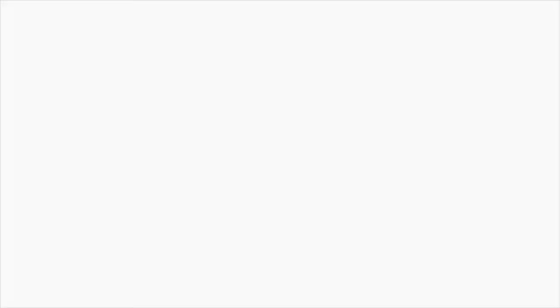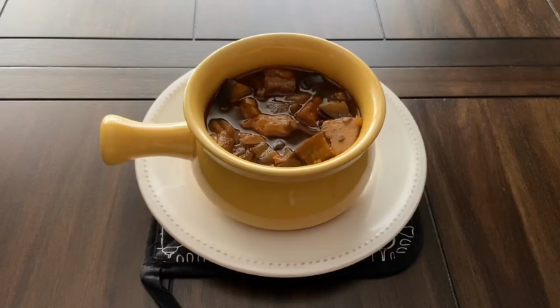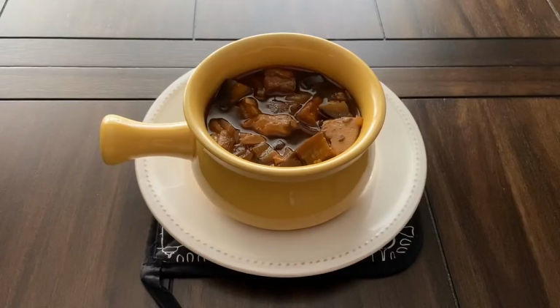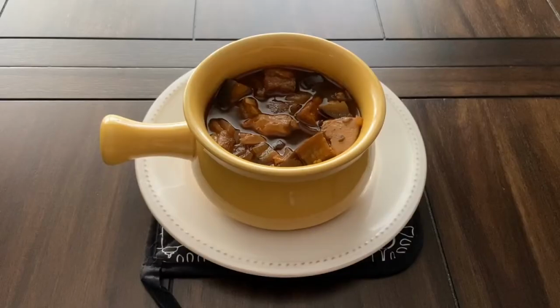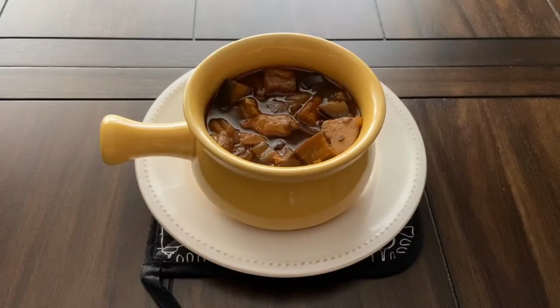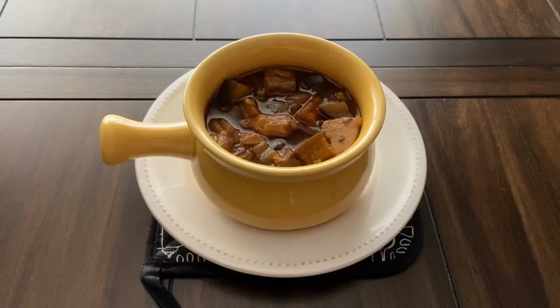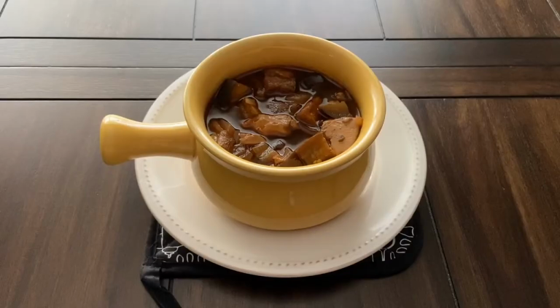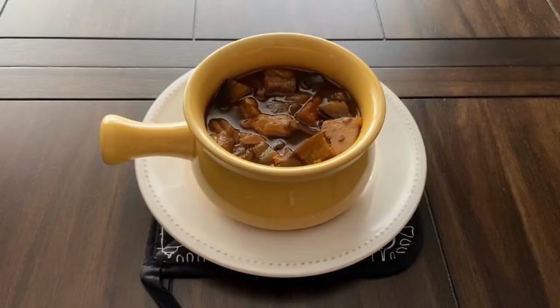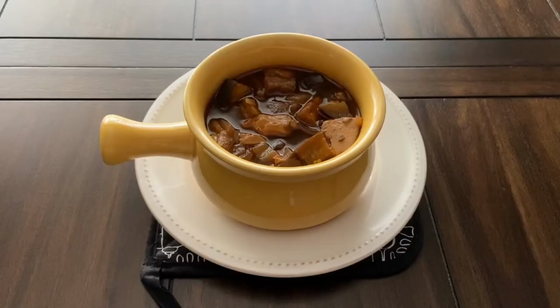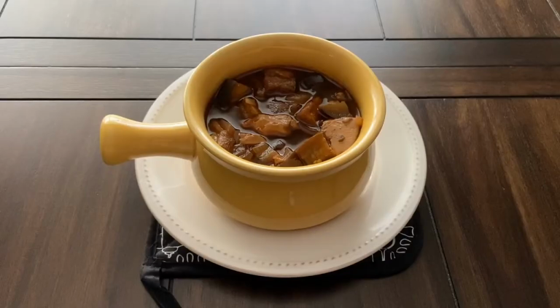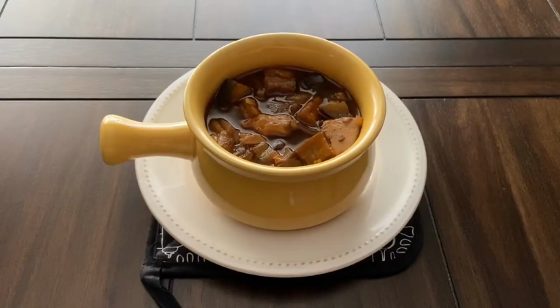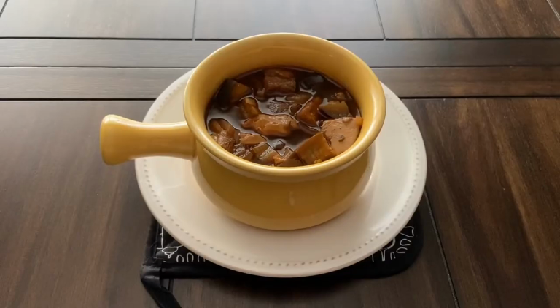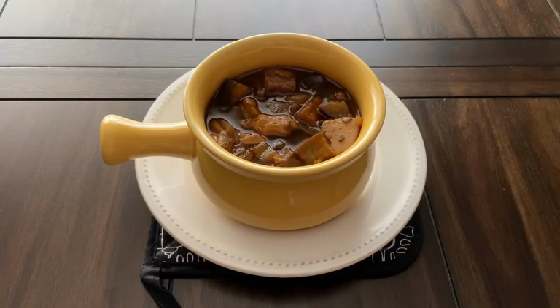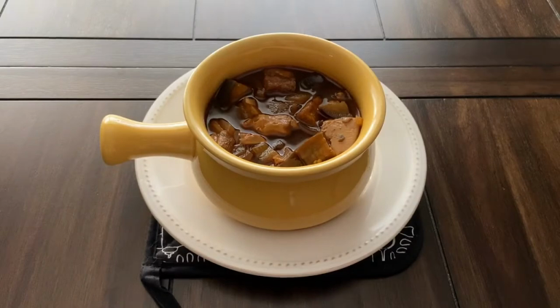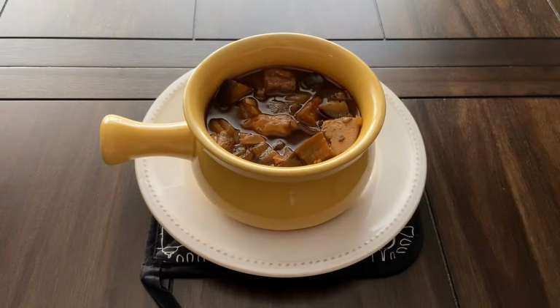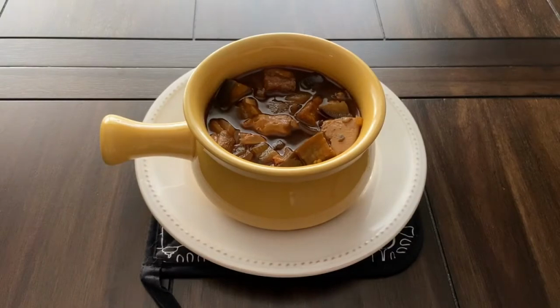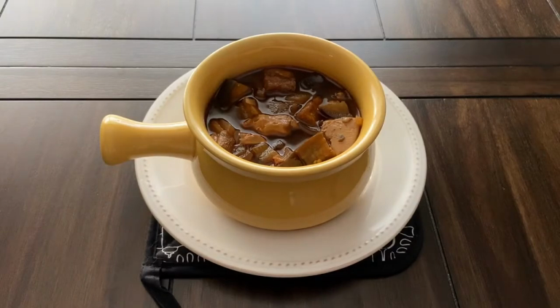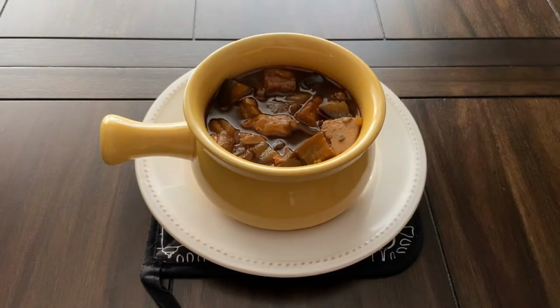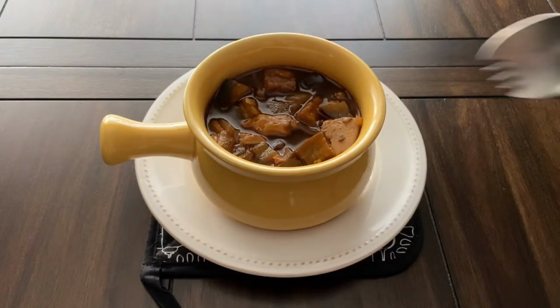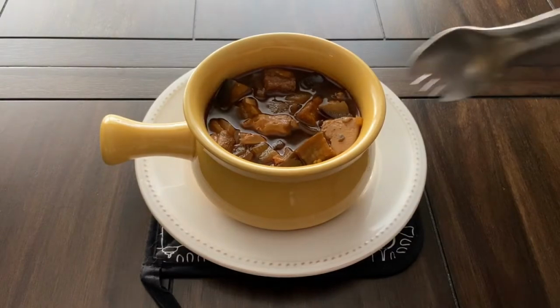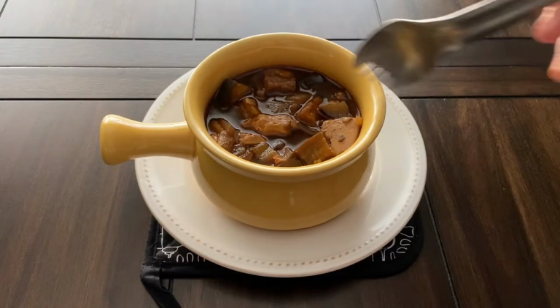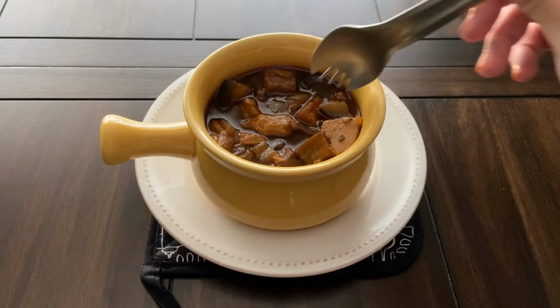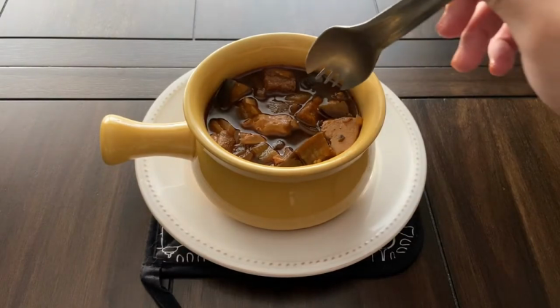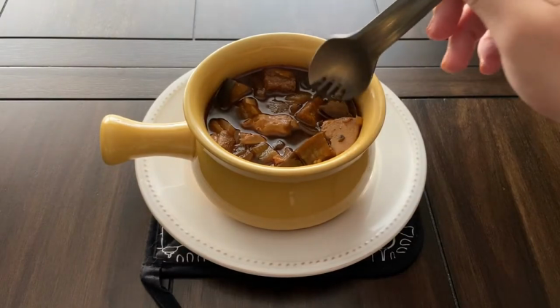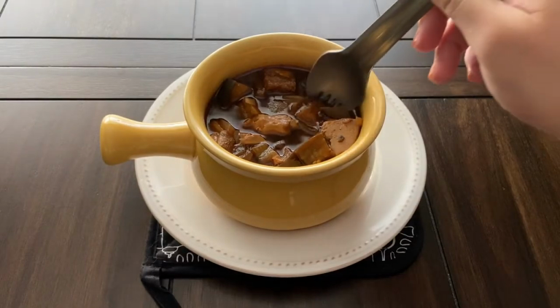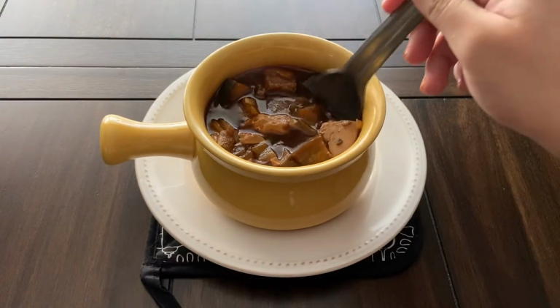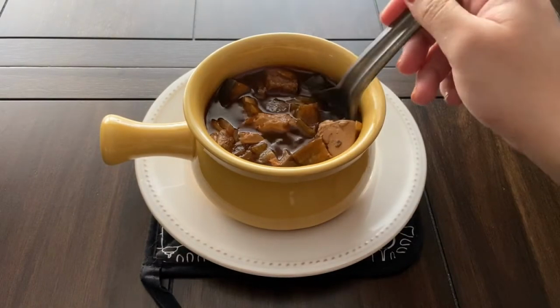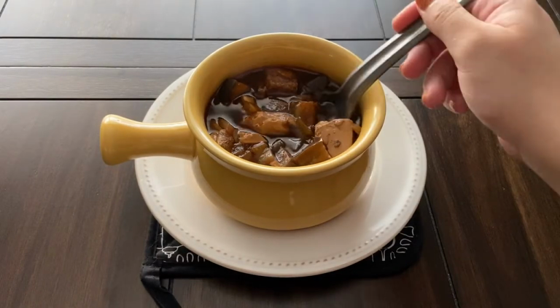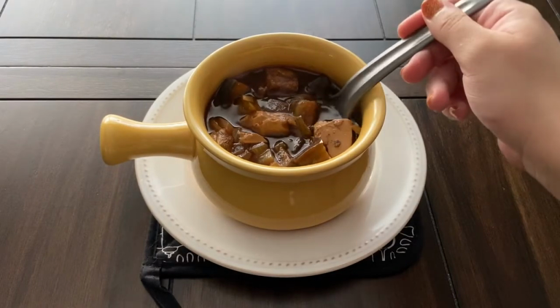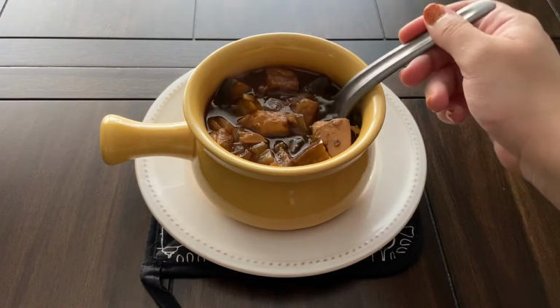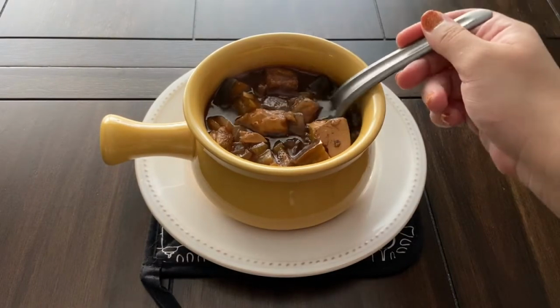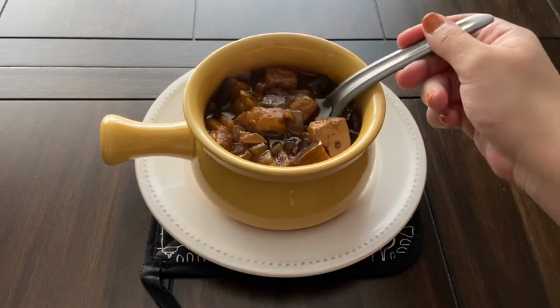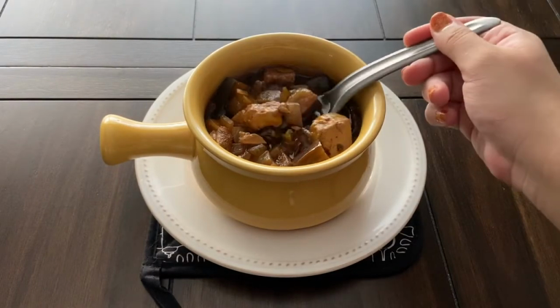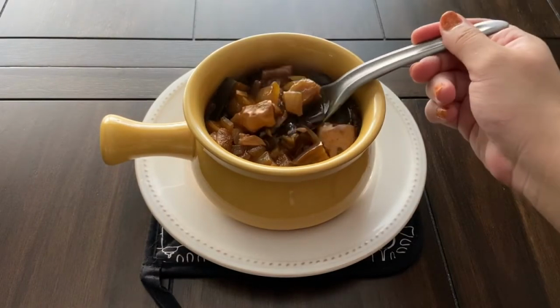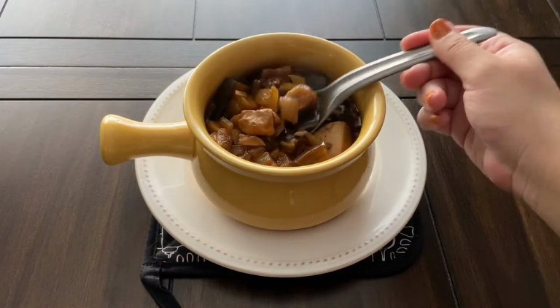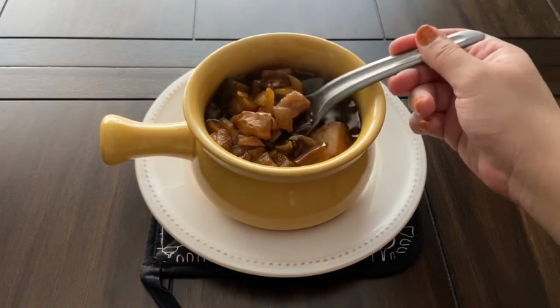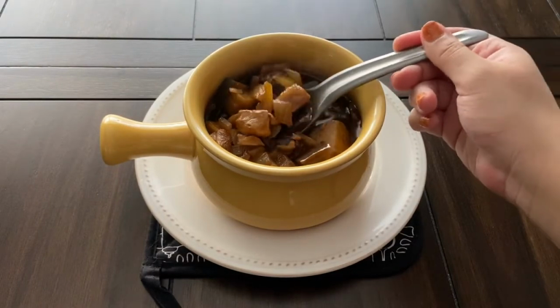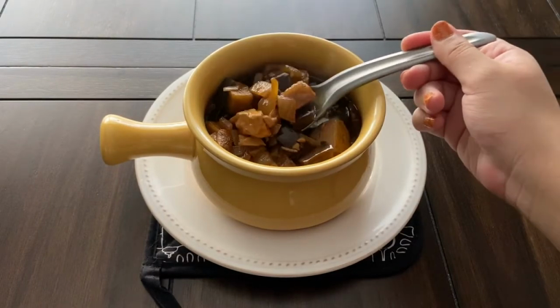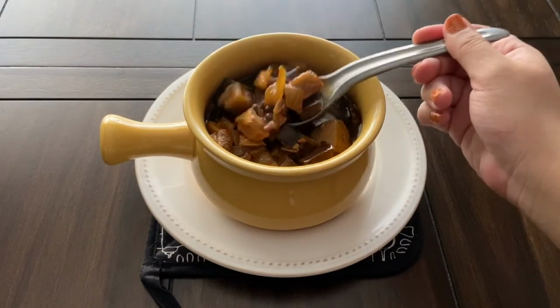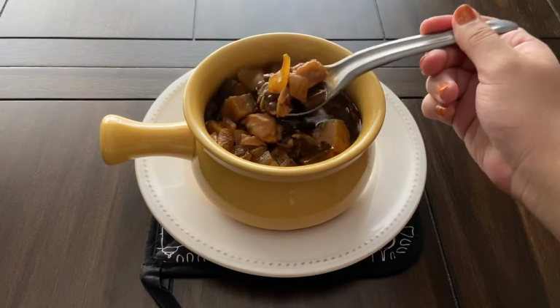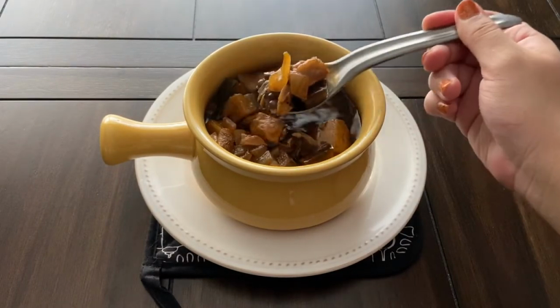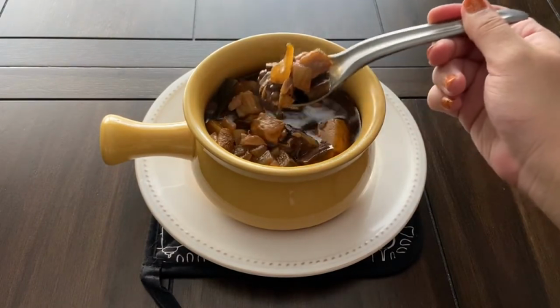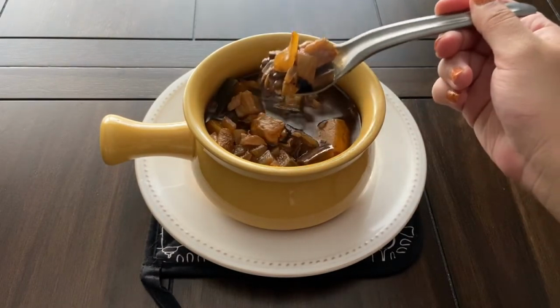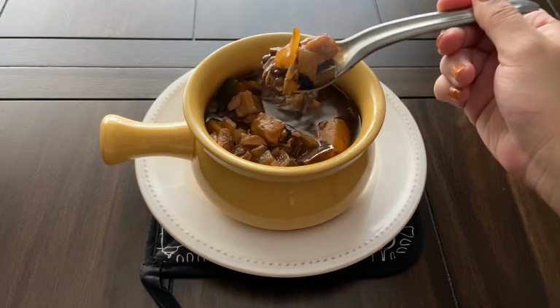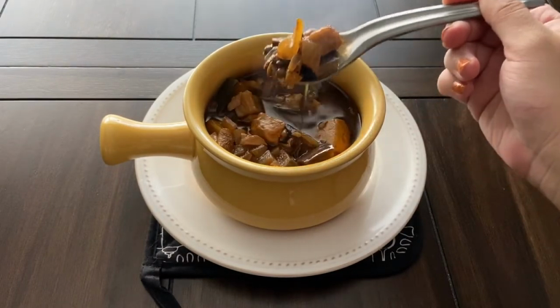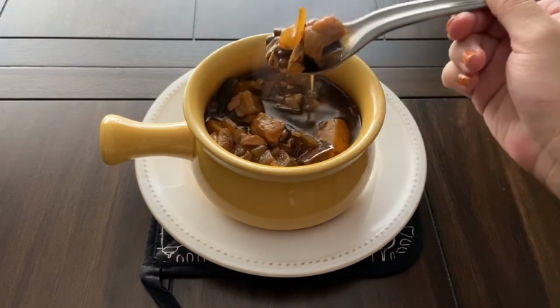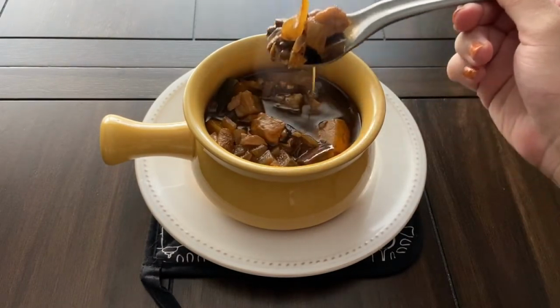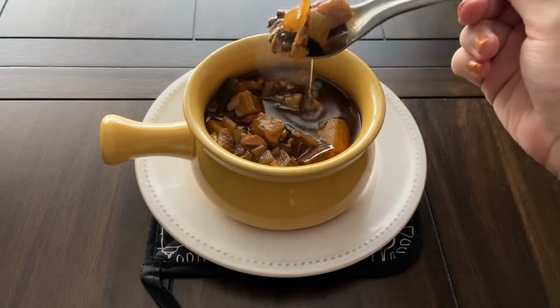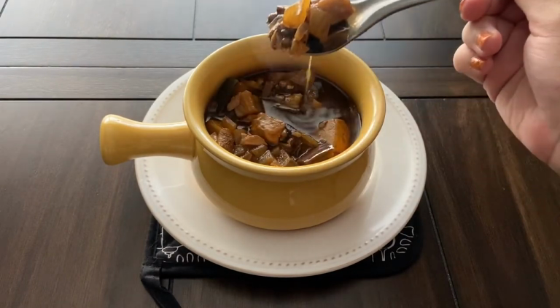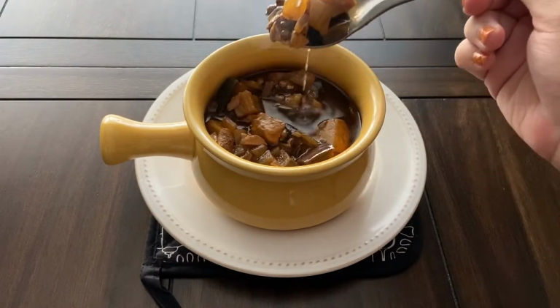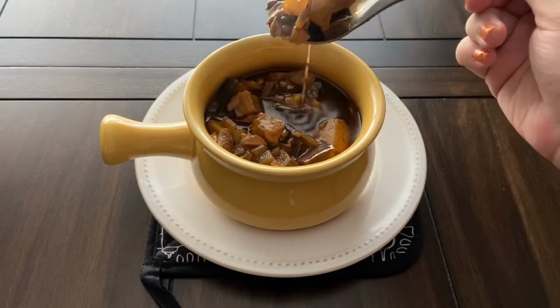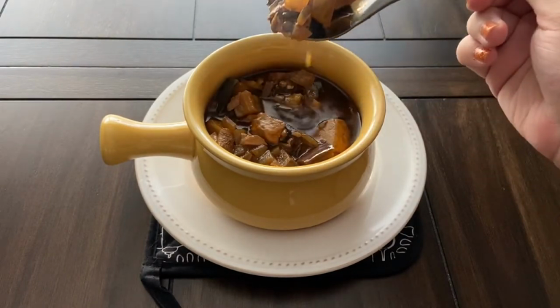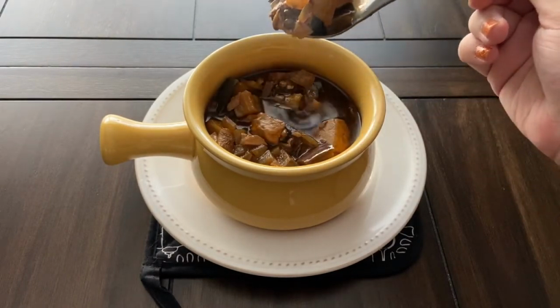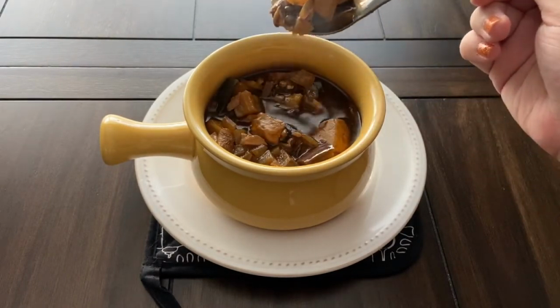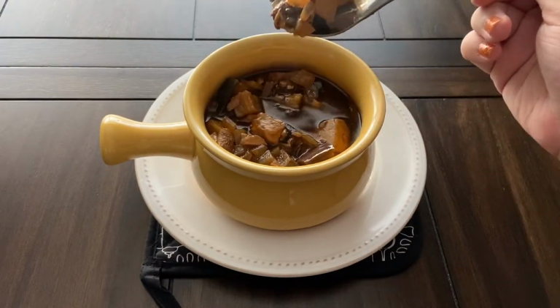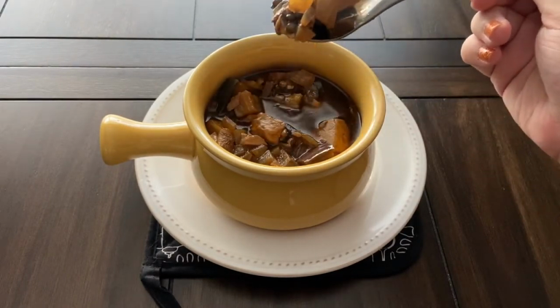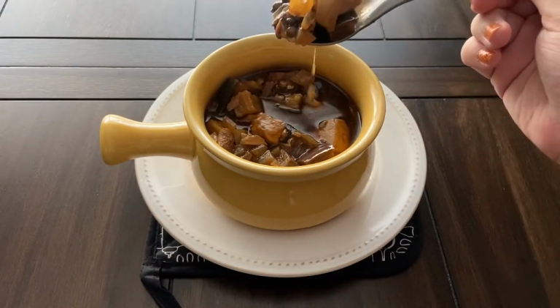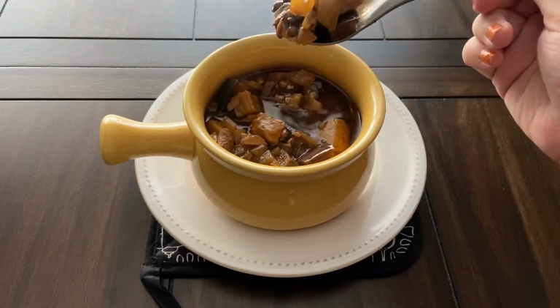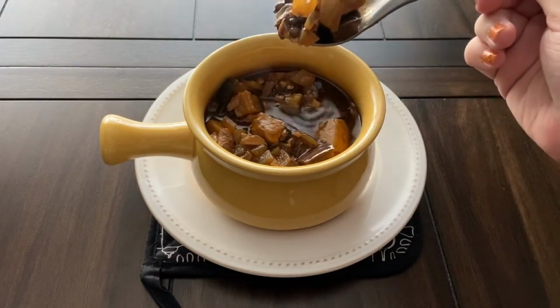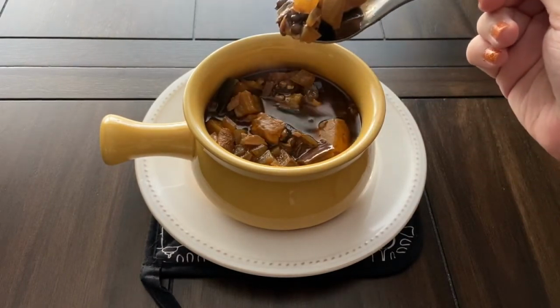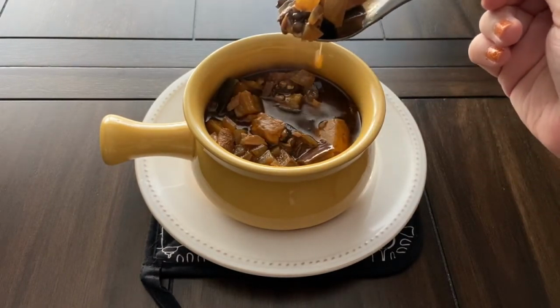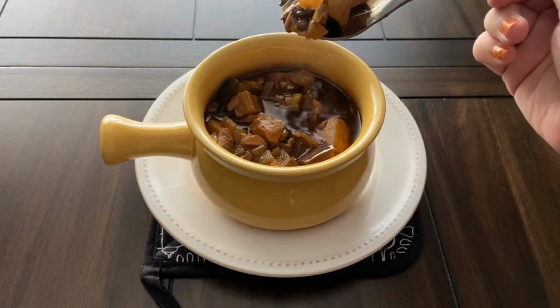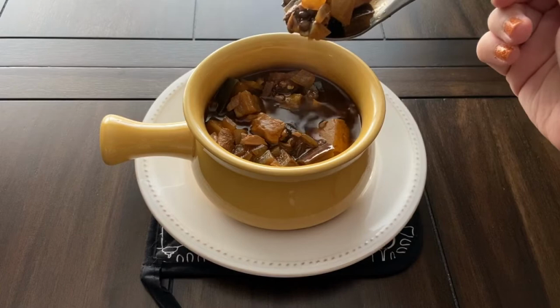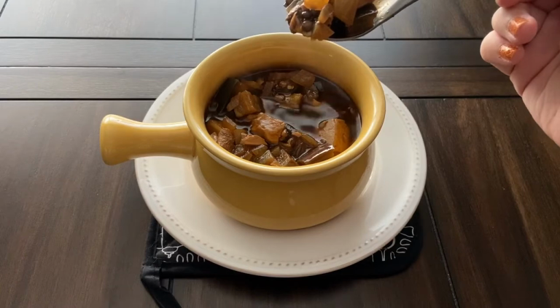Hi everyone, welcome to my channel. Today we are making Tatooine Tureen from the Star Wars Galaxy's Edge cookbook.